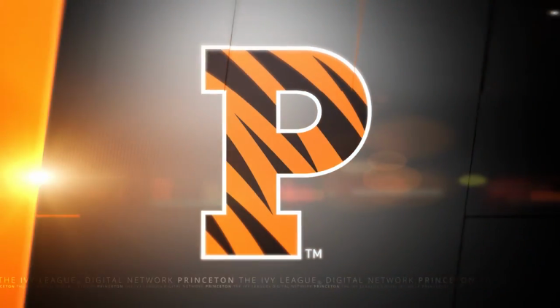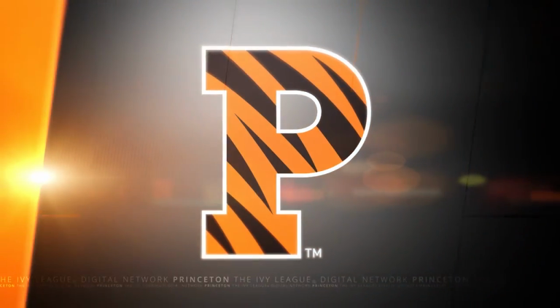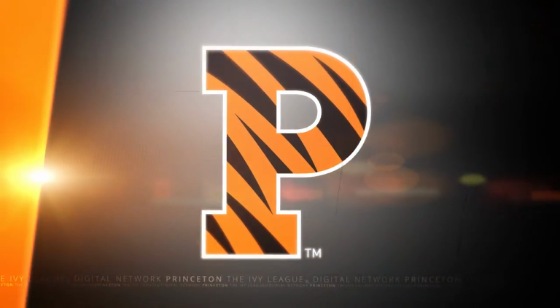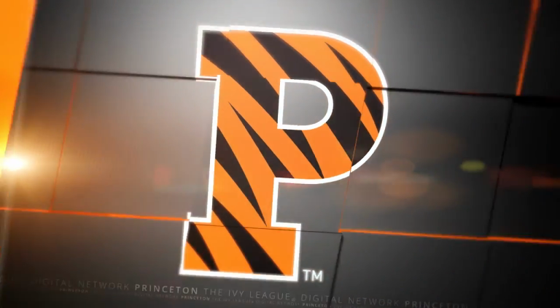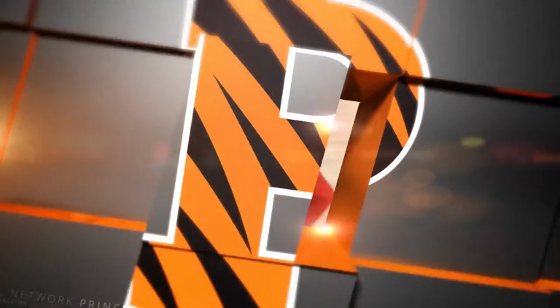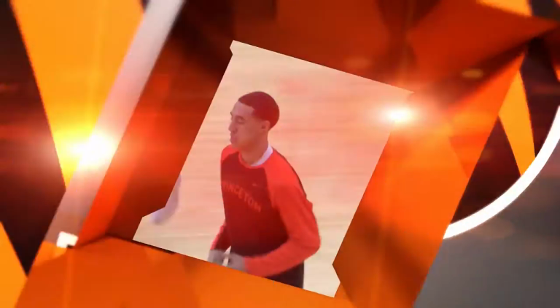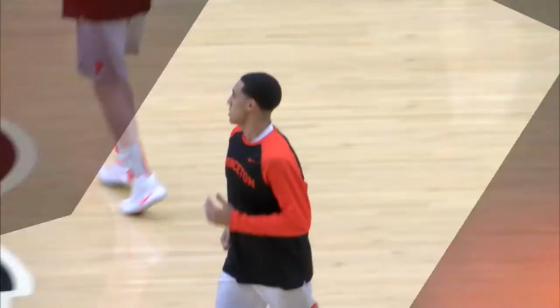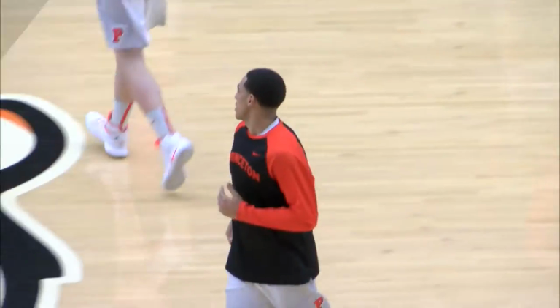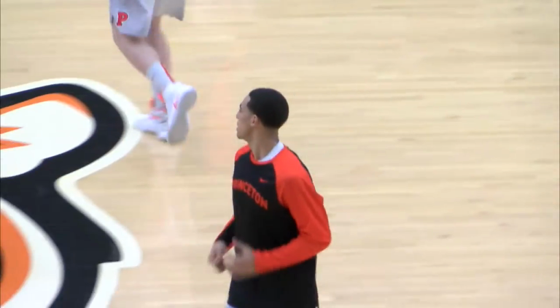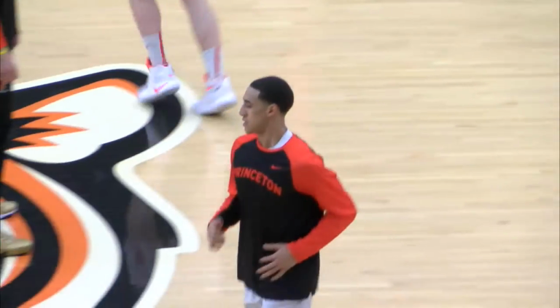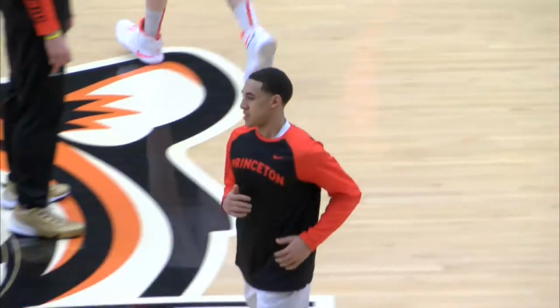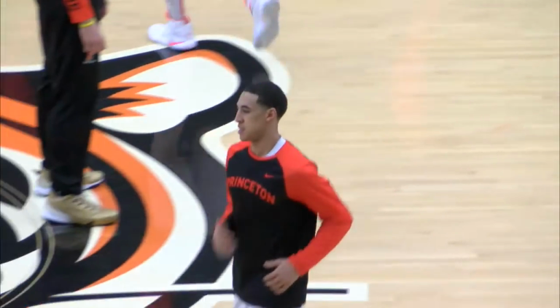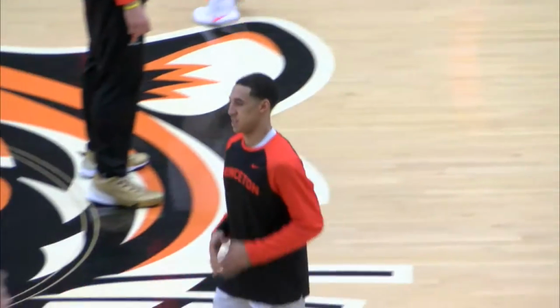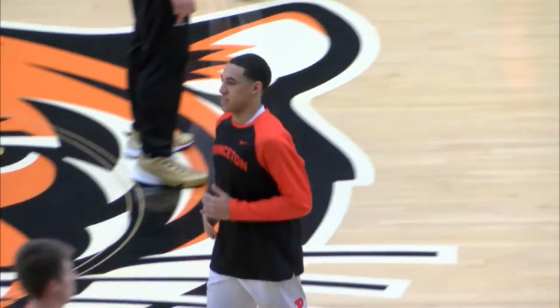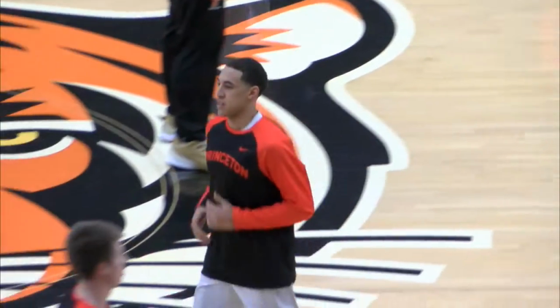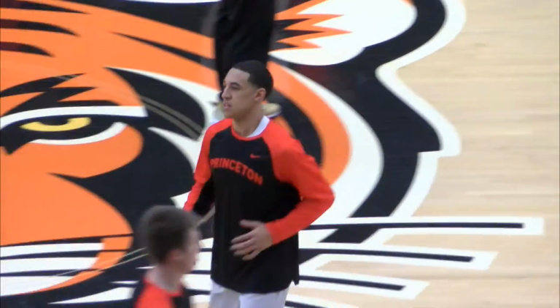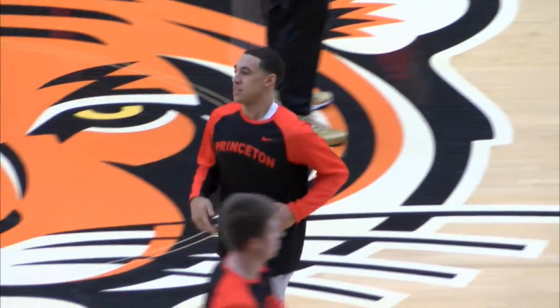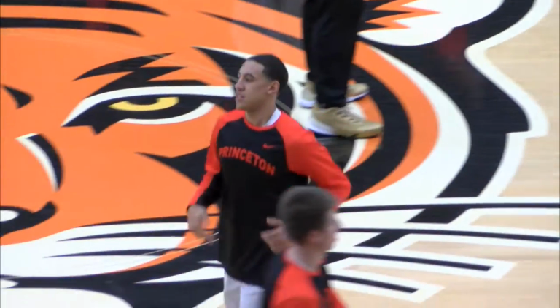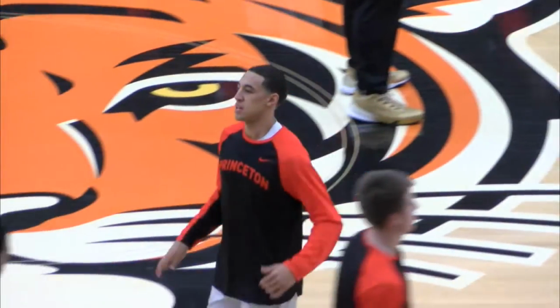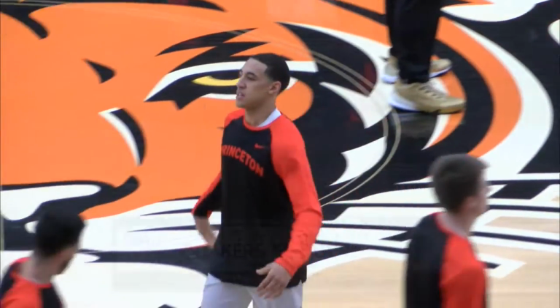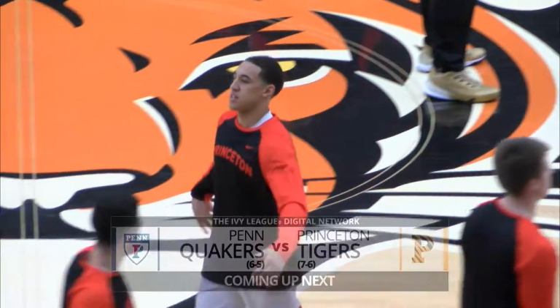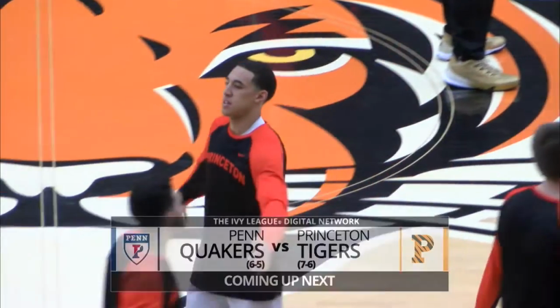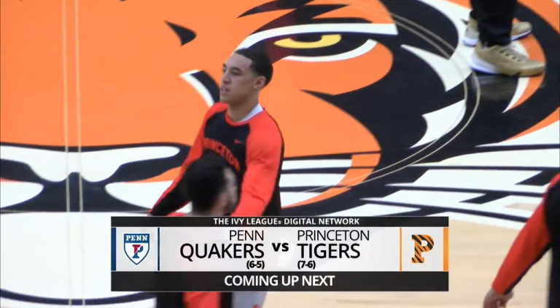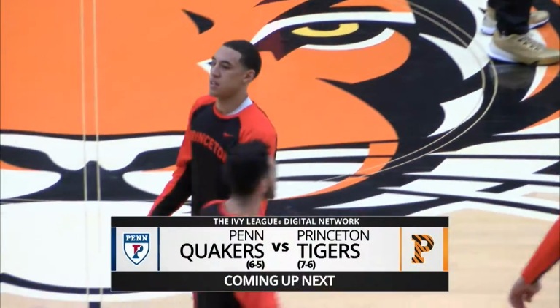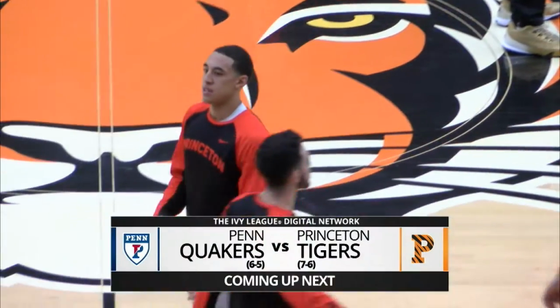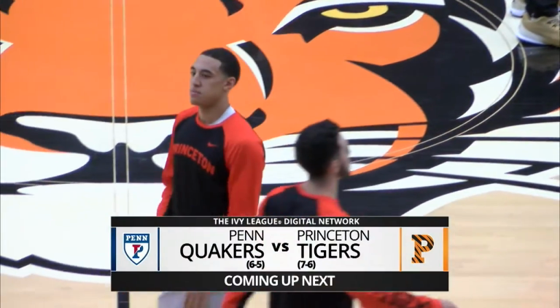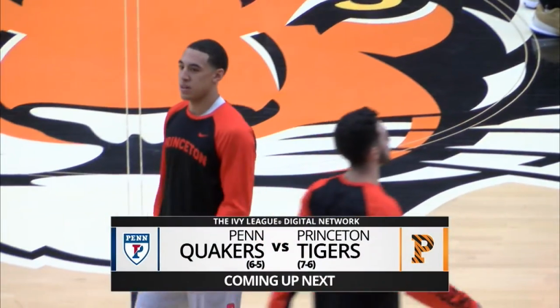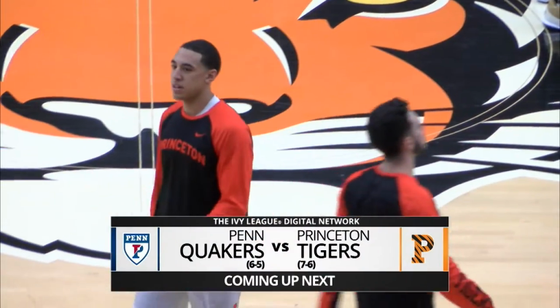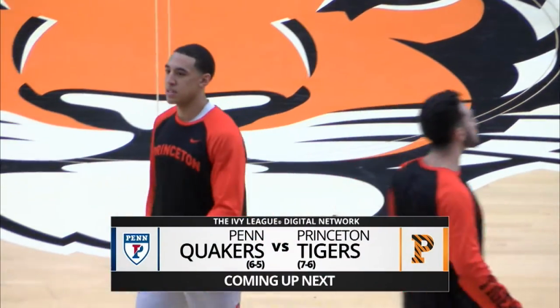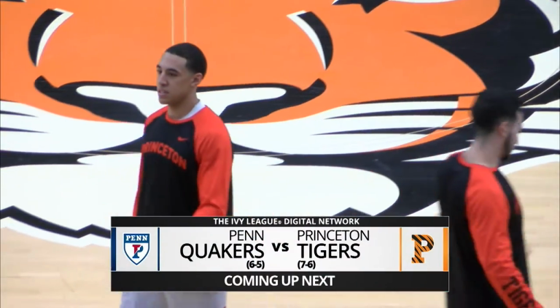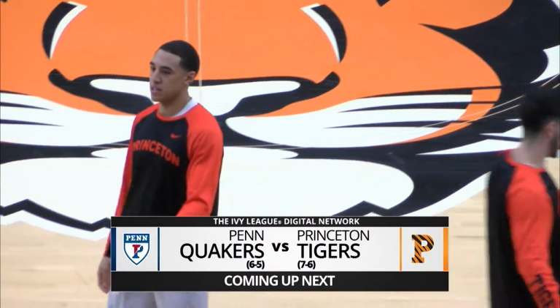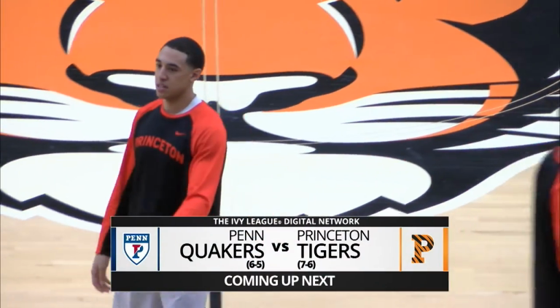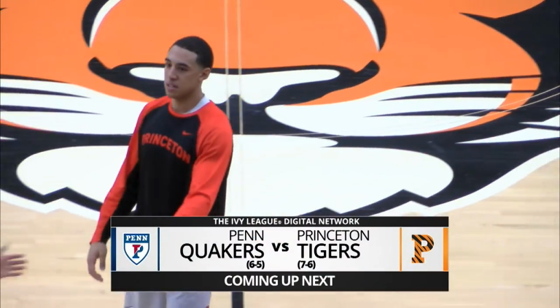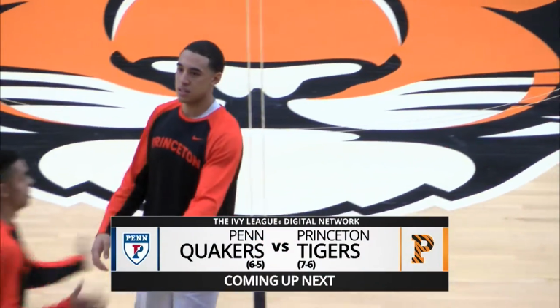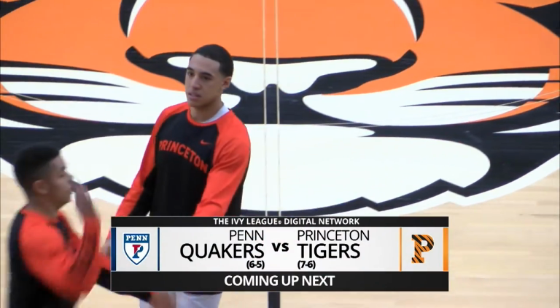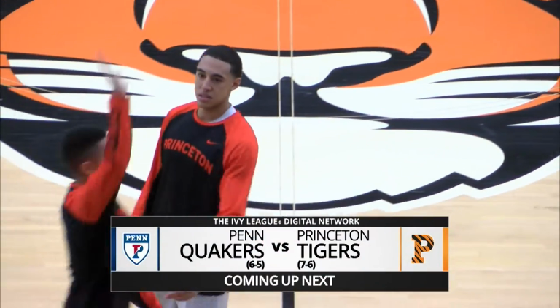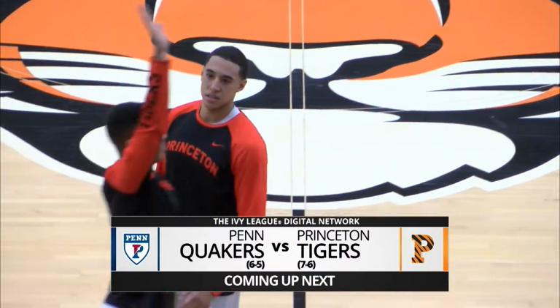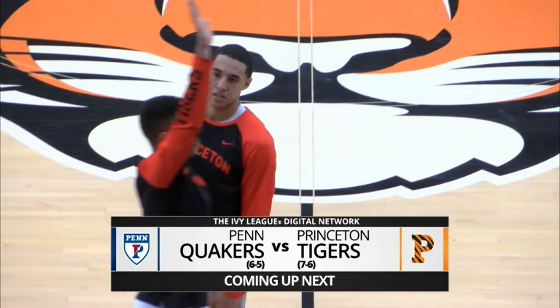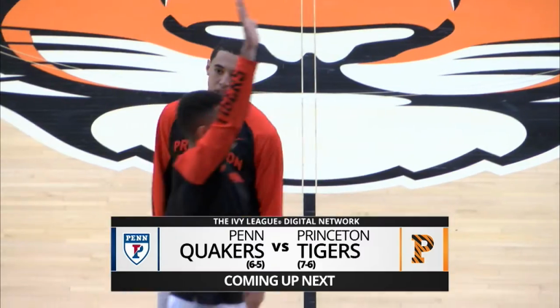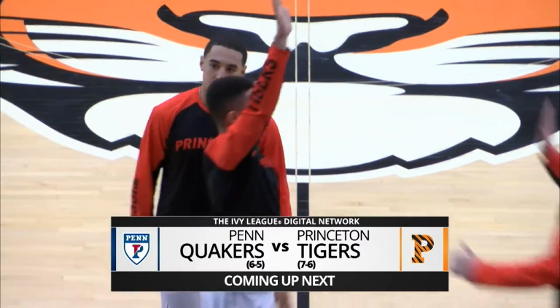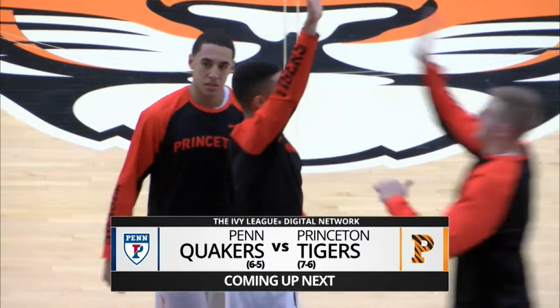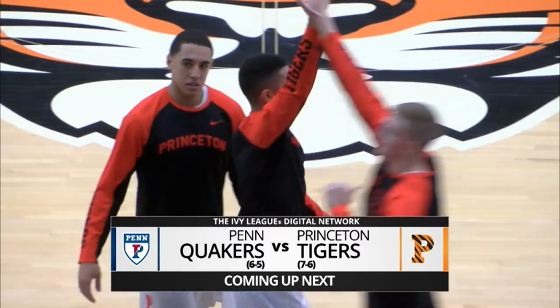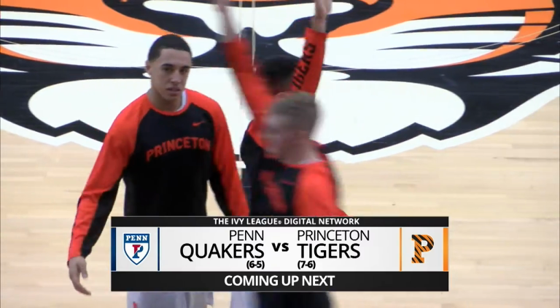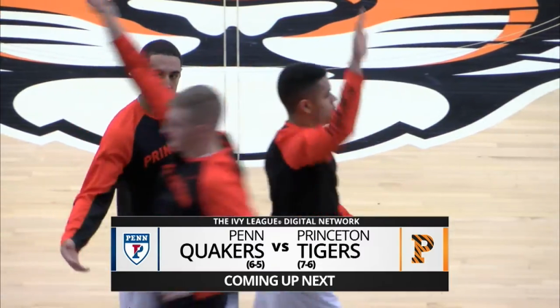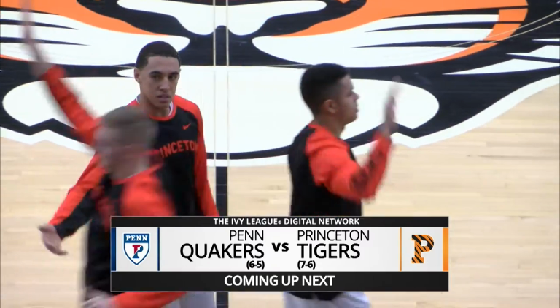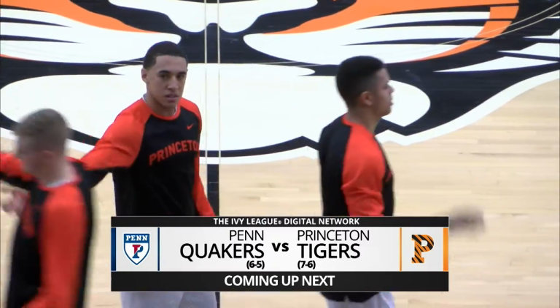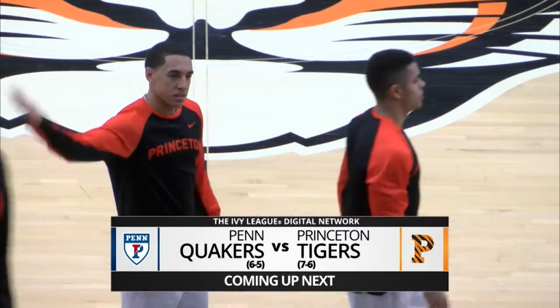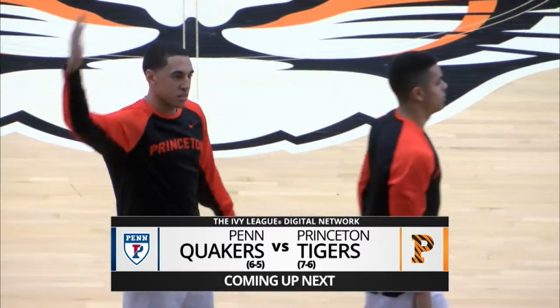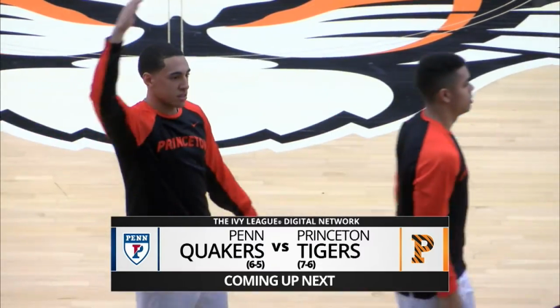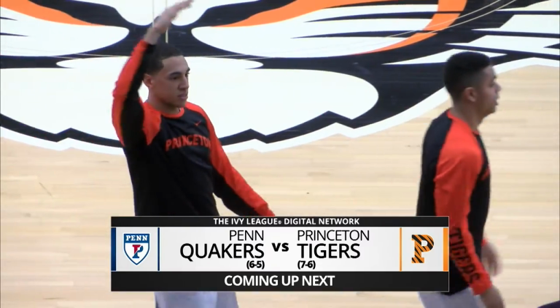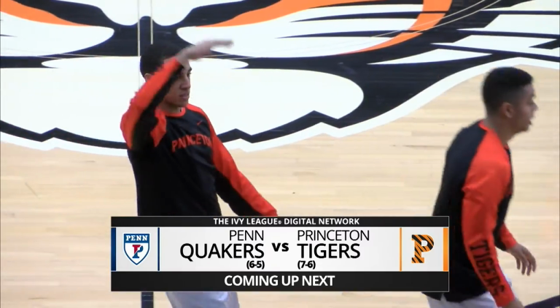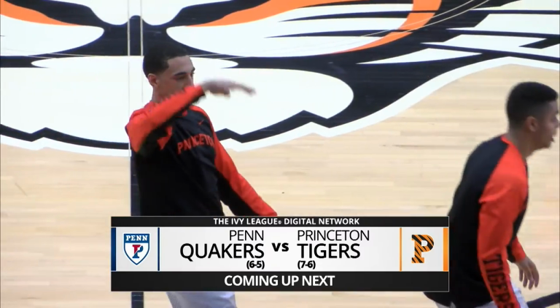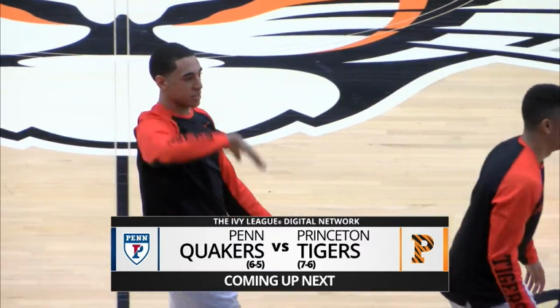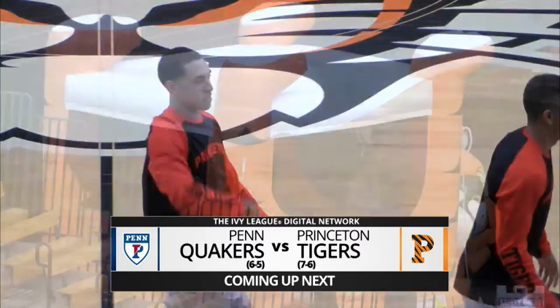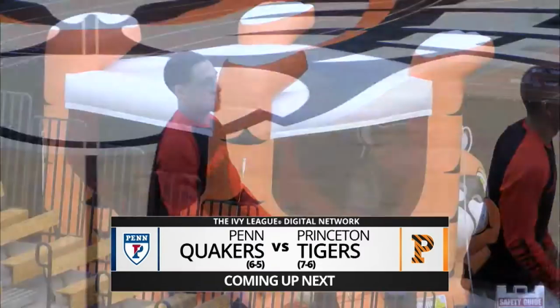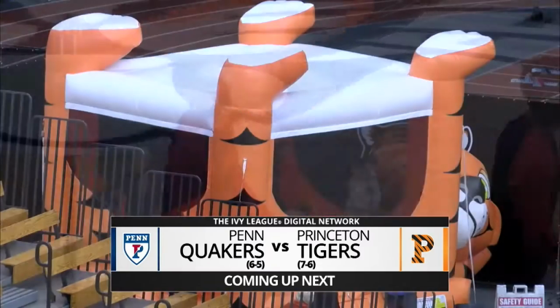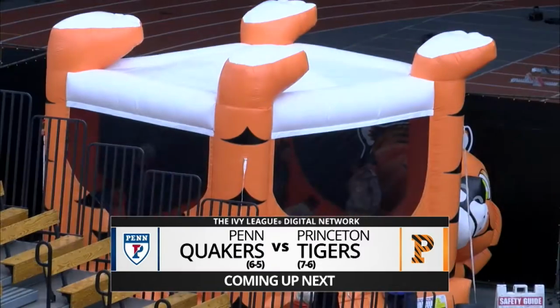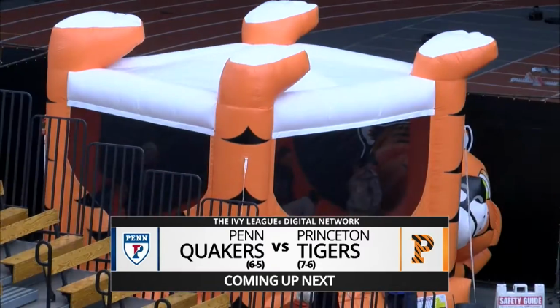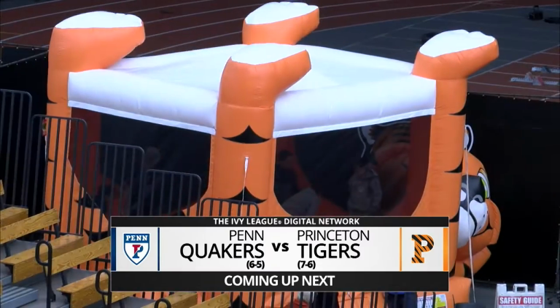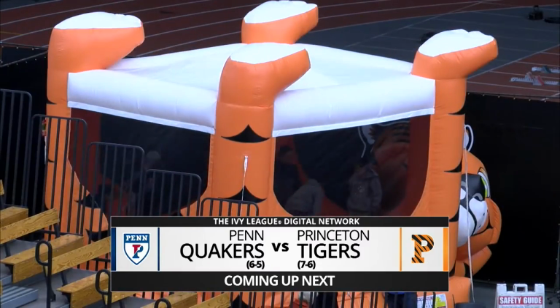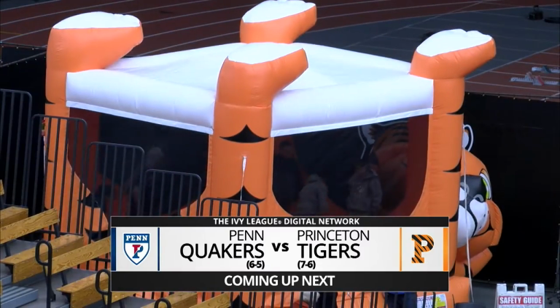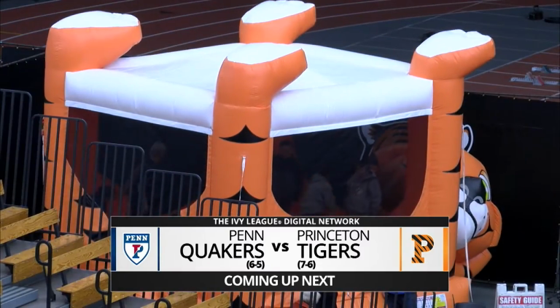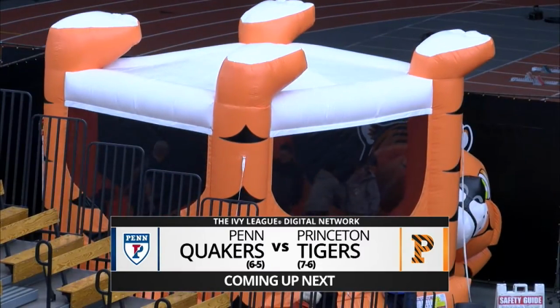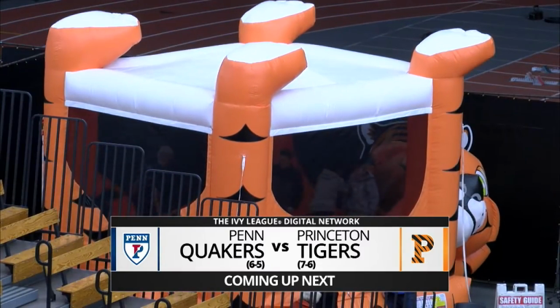The road to the Palestra begins right here tonight in Jadwin Gymnasium. Coming up next, it is Princeton versus Penn.